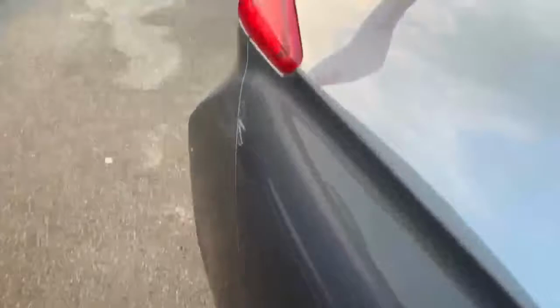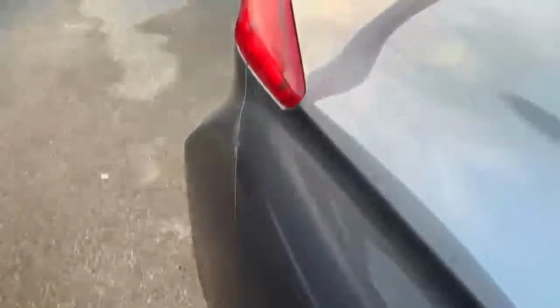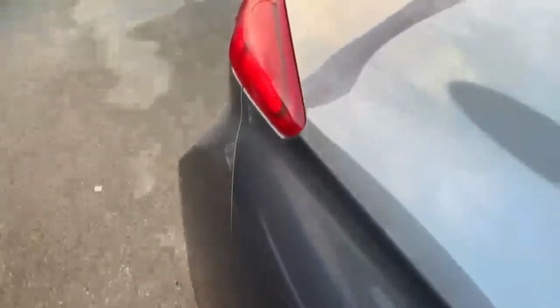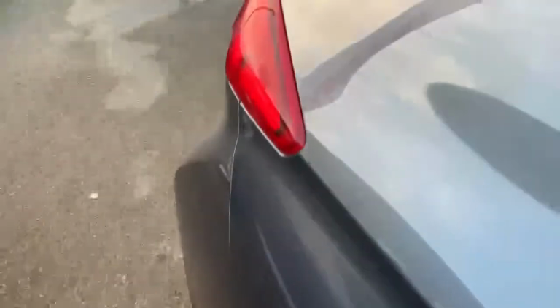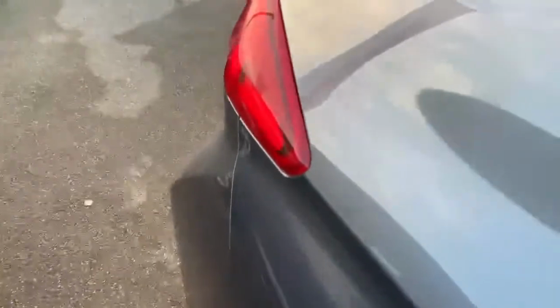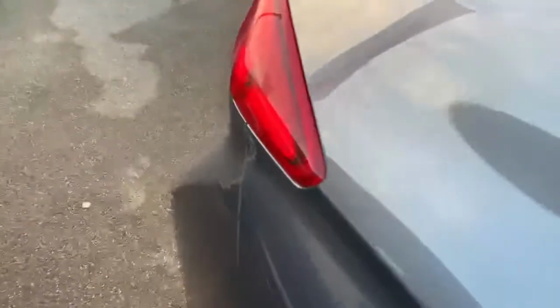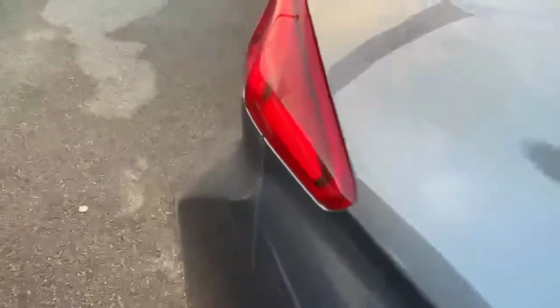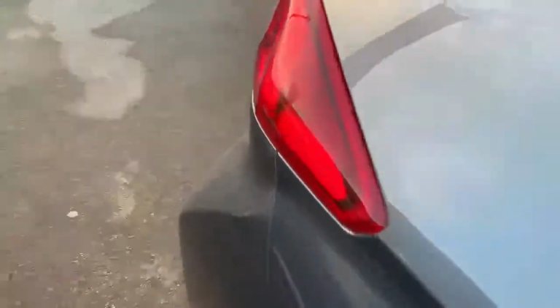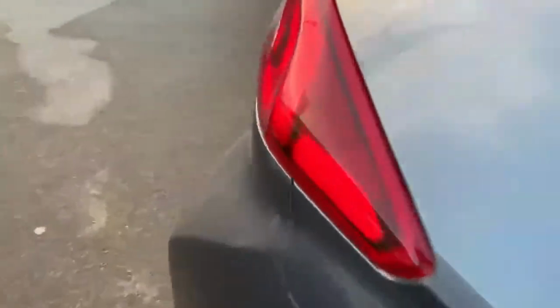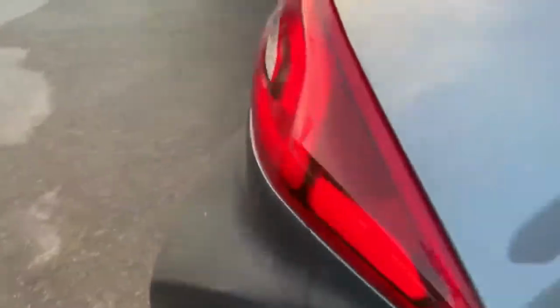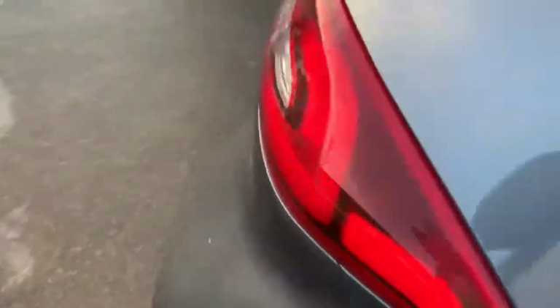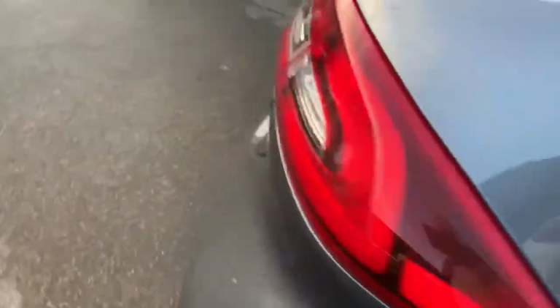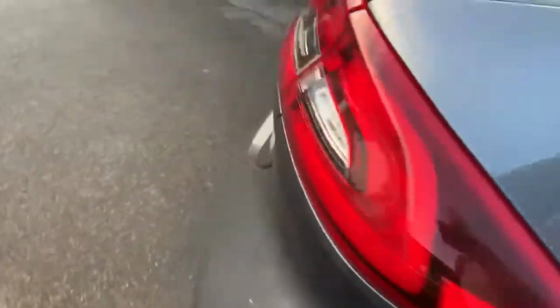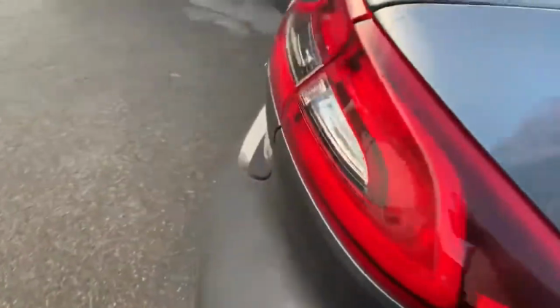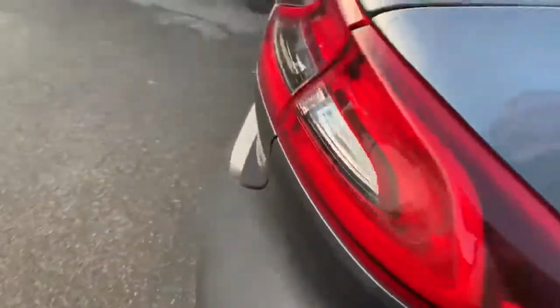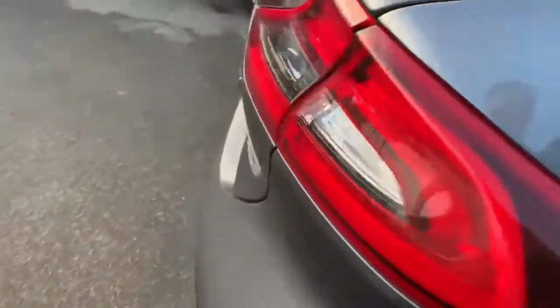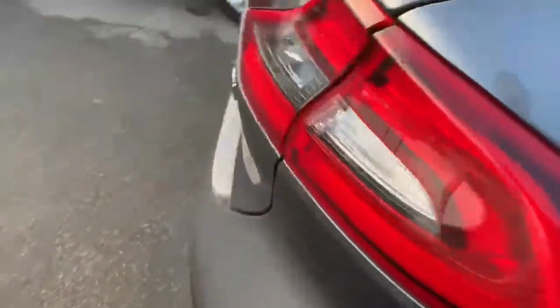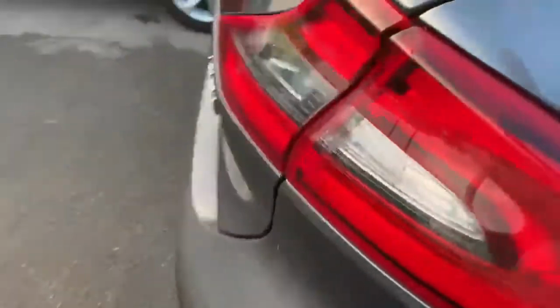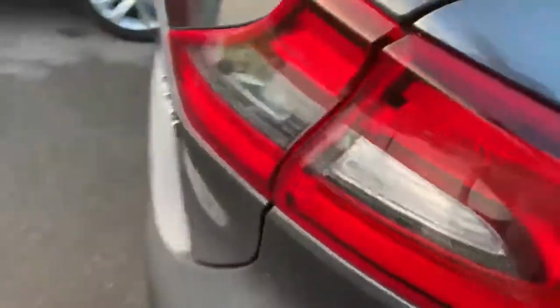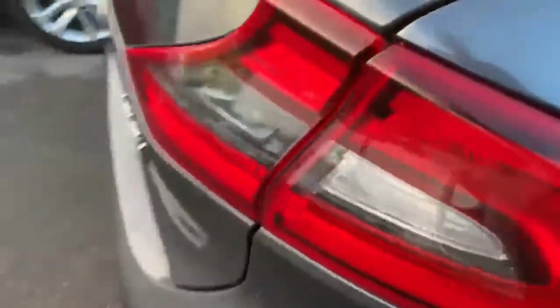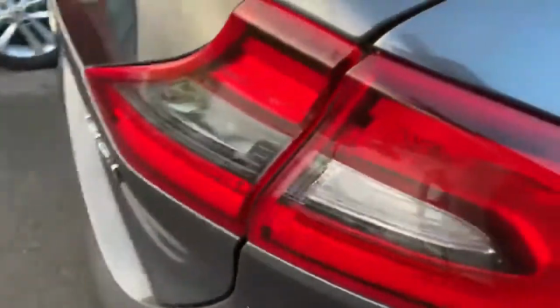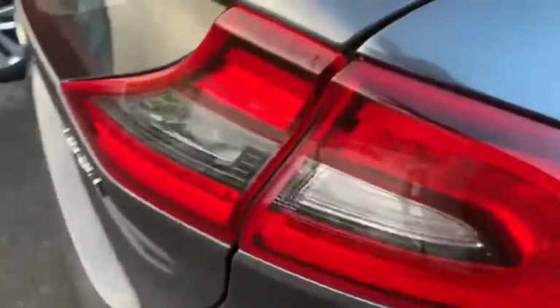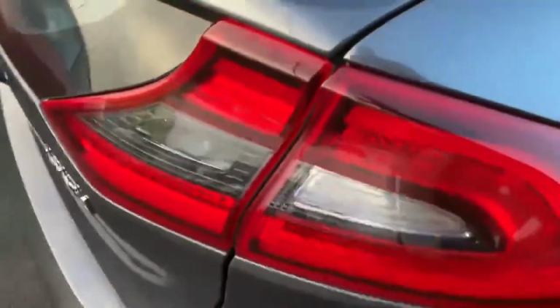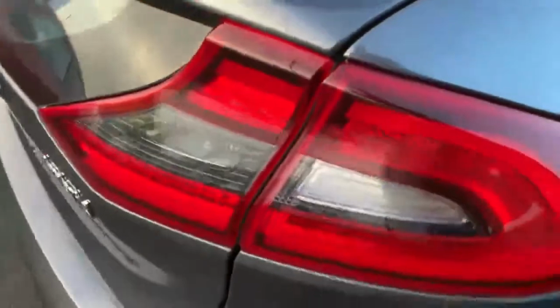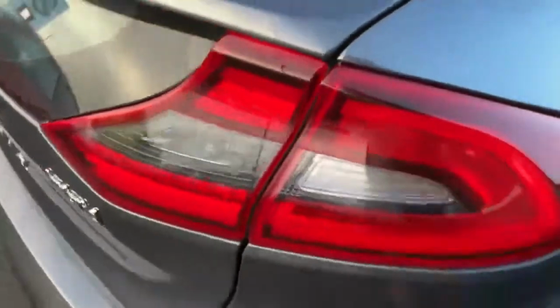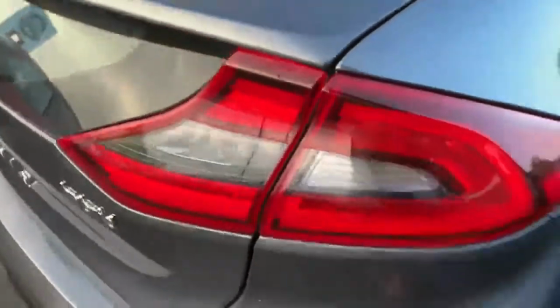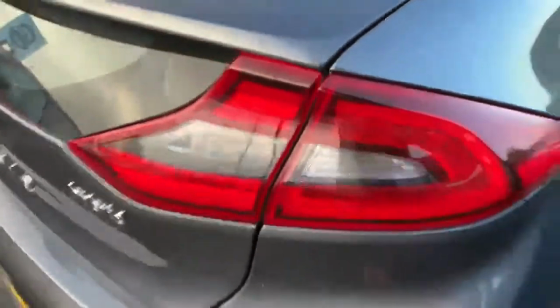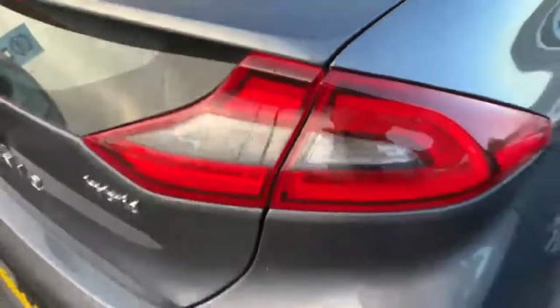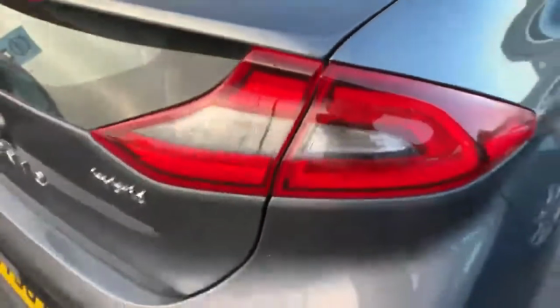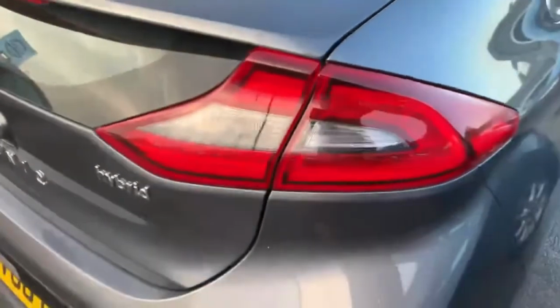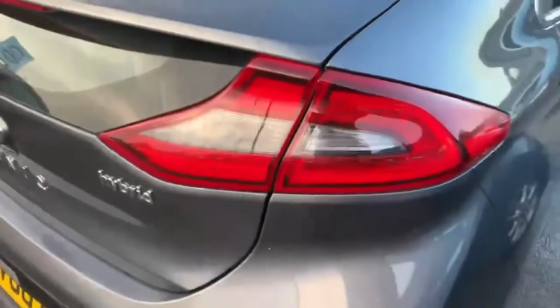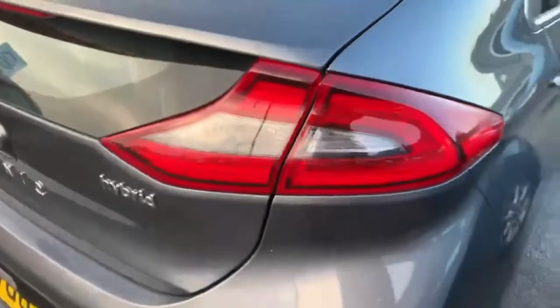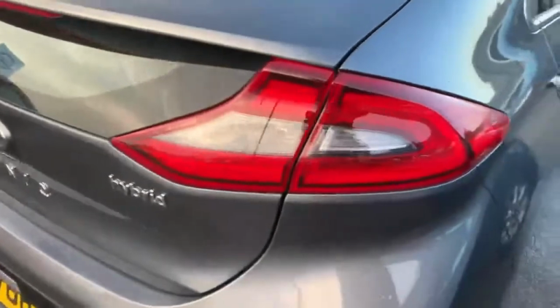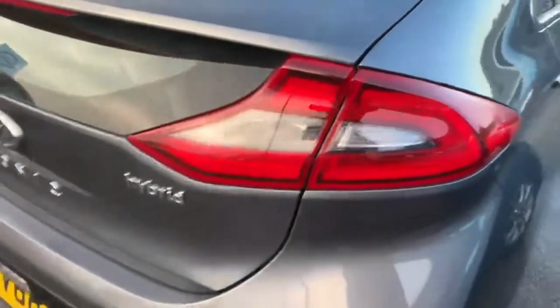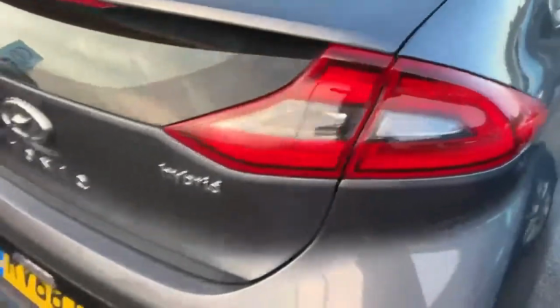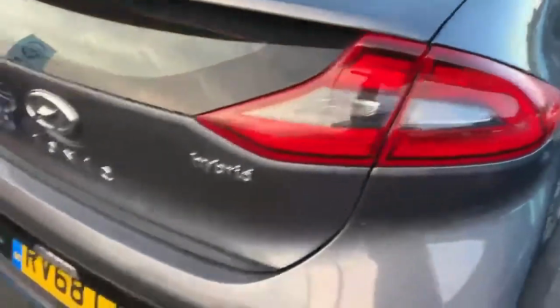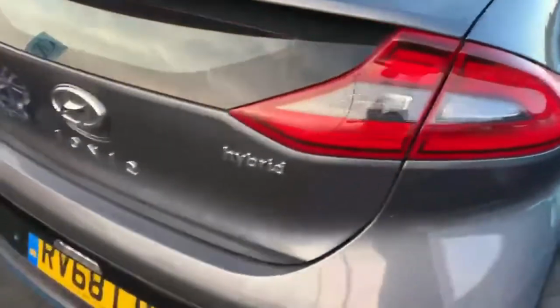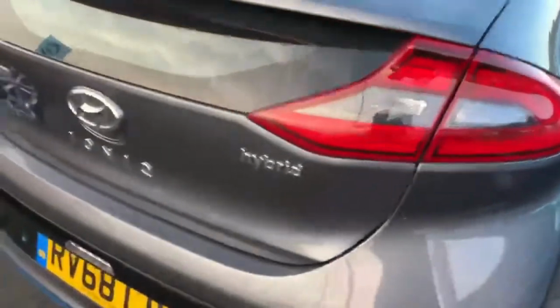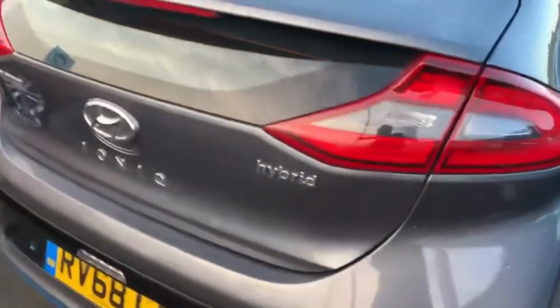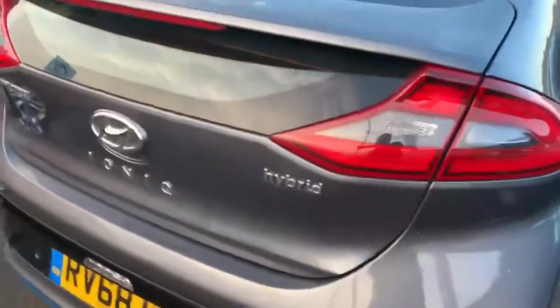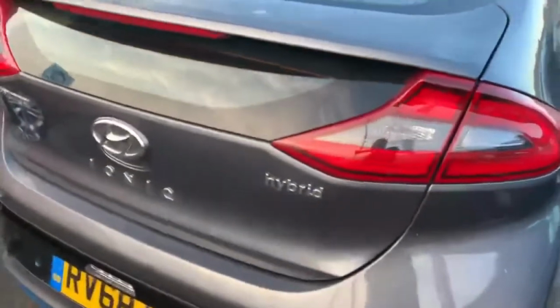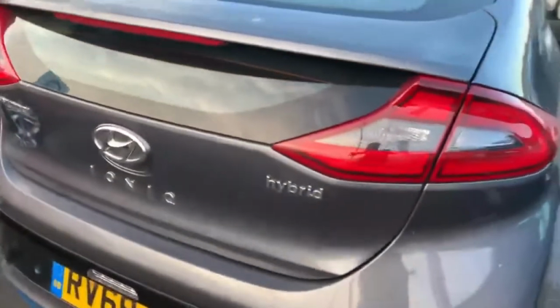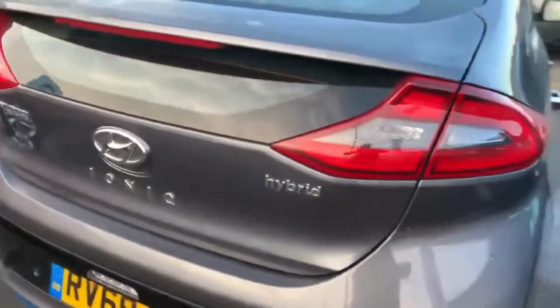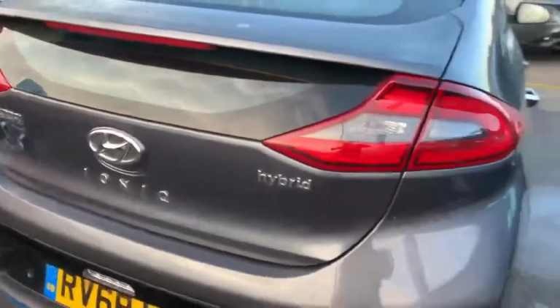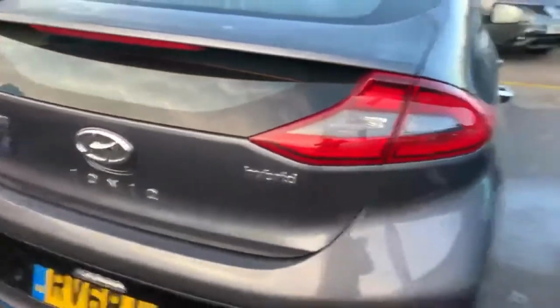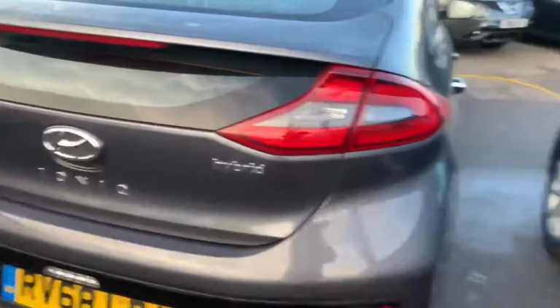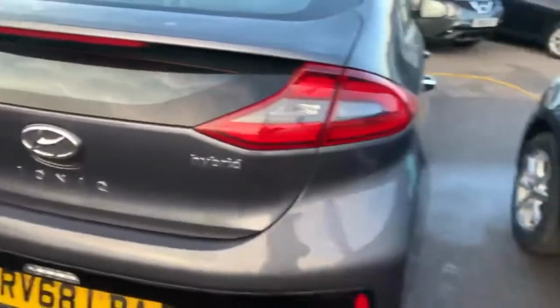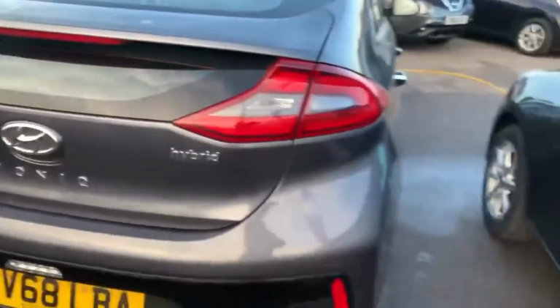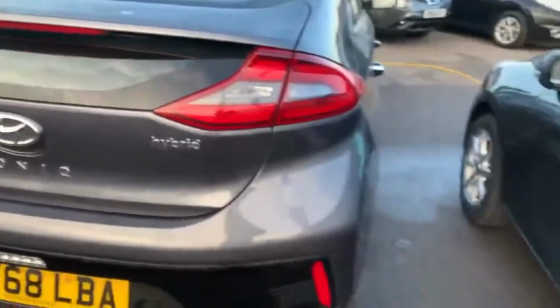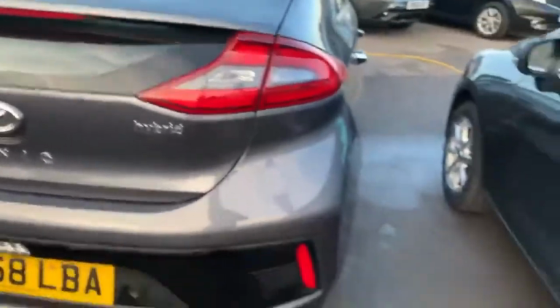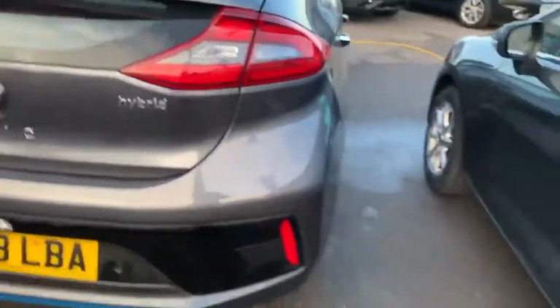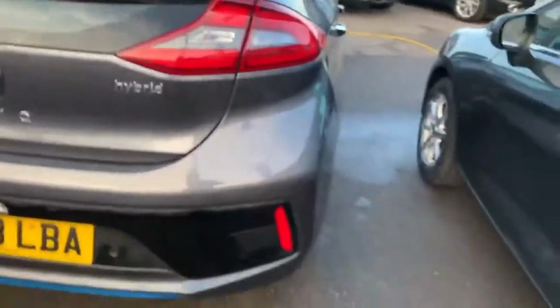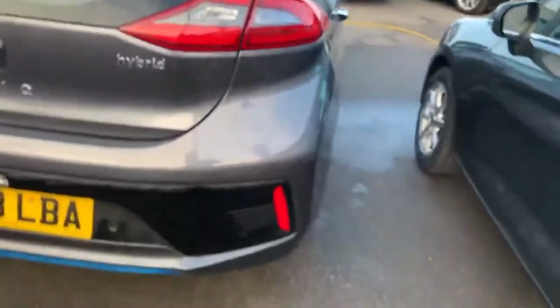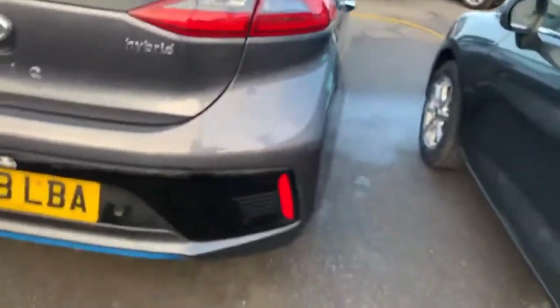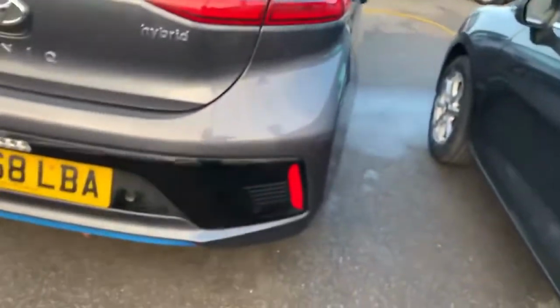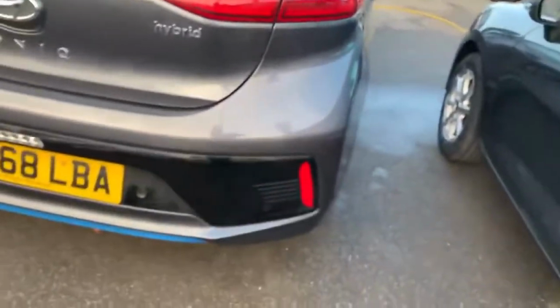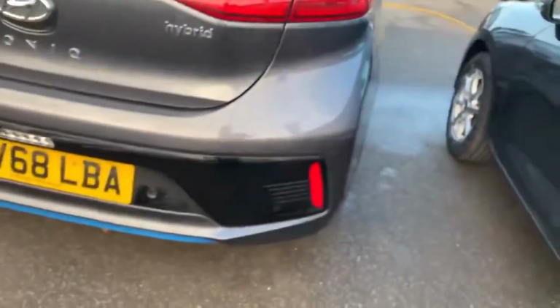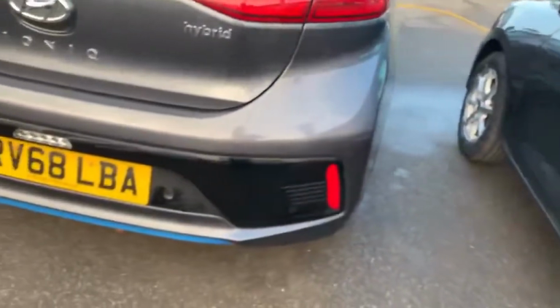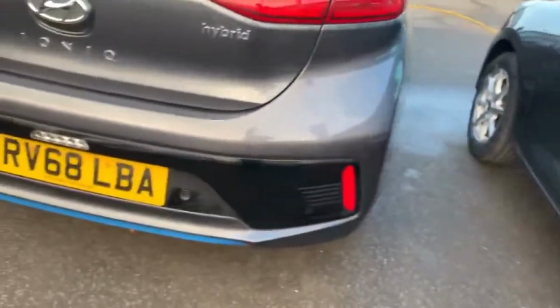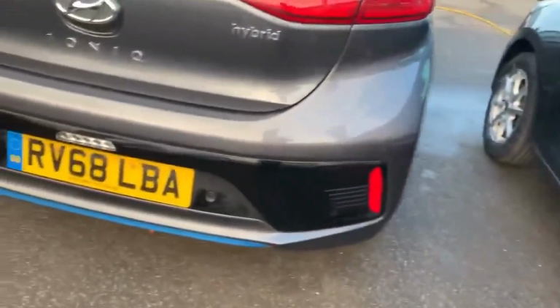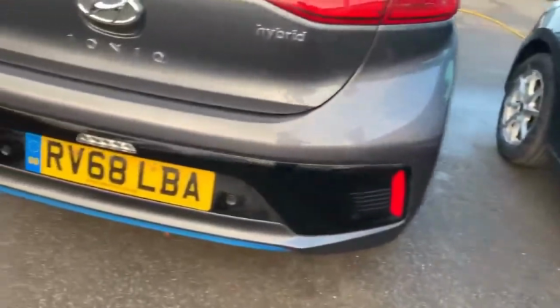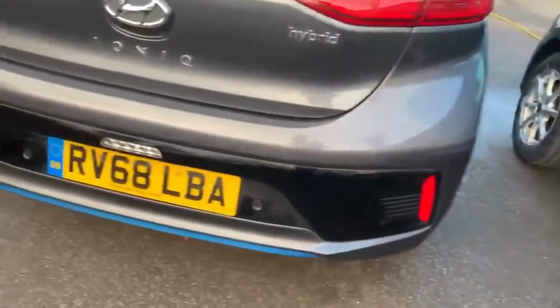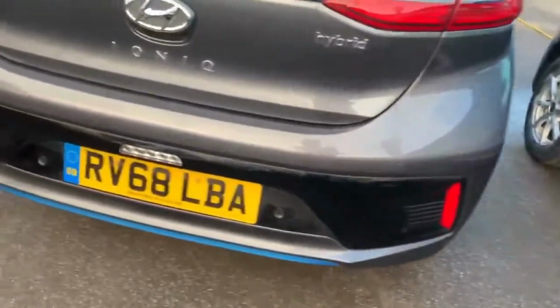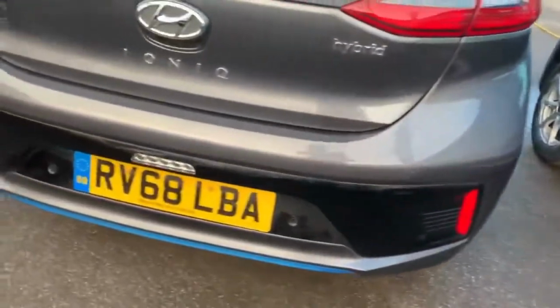Come round to the rear of the car. Nice lights. Rear parking sensors.